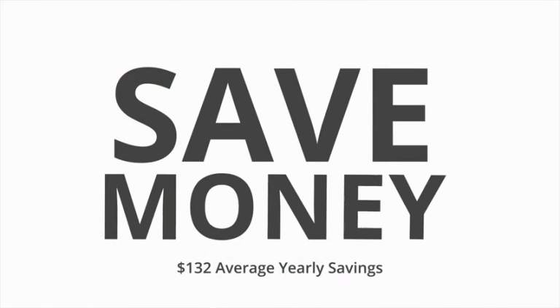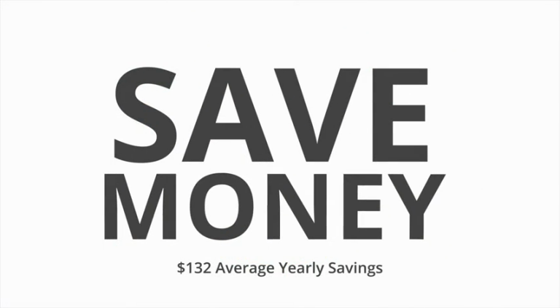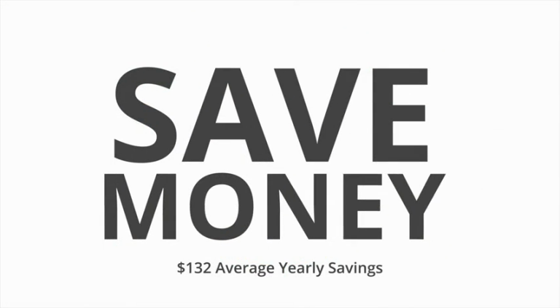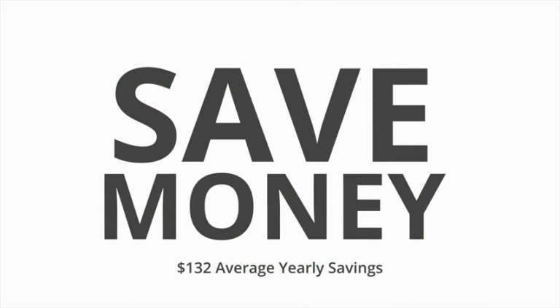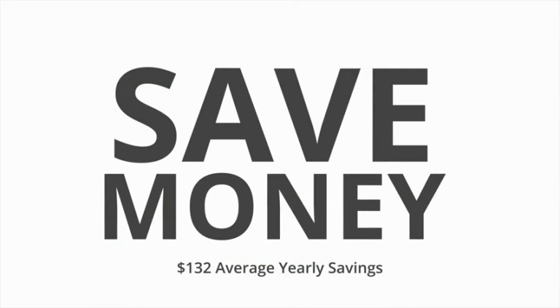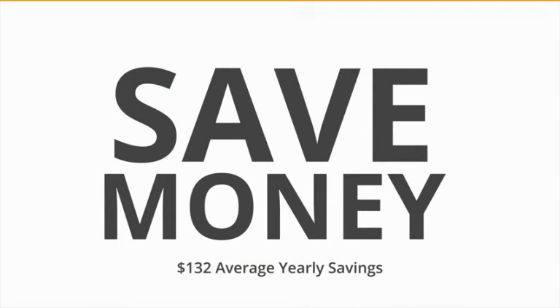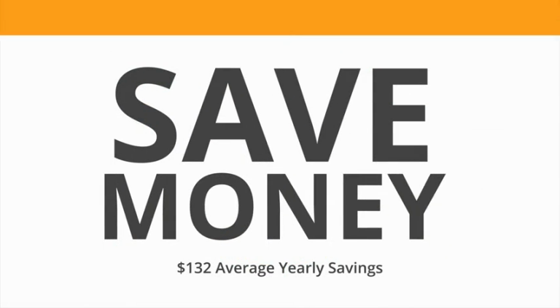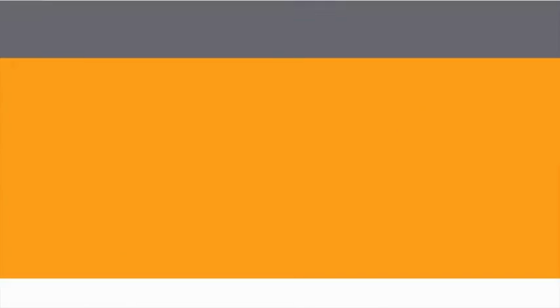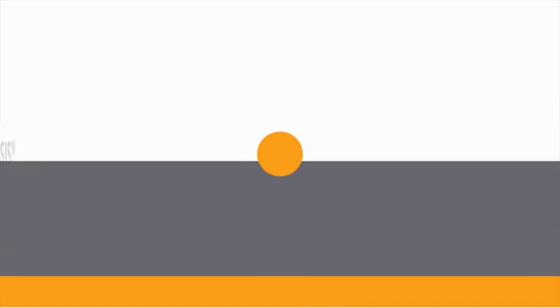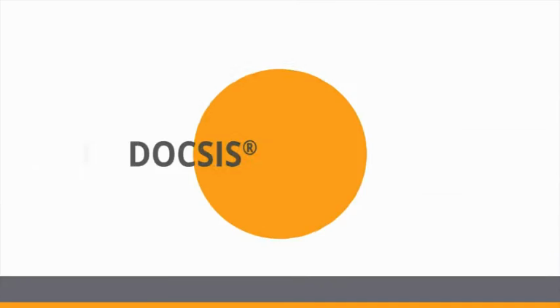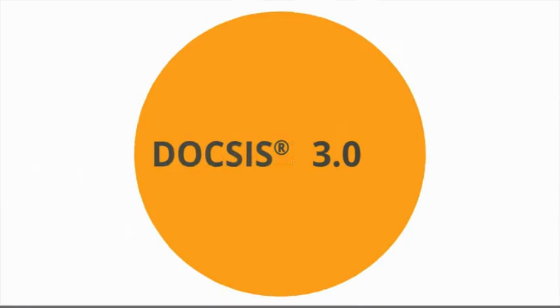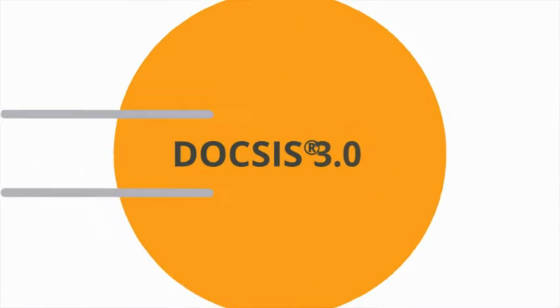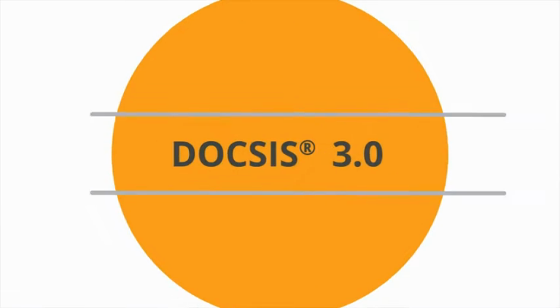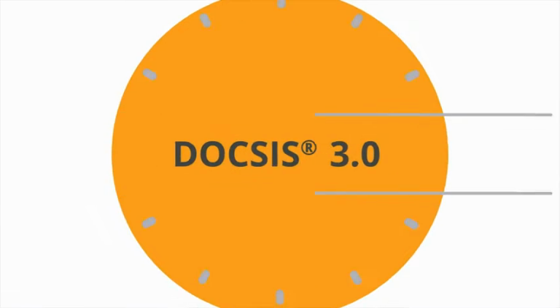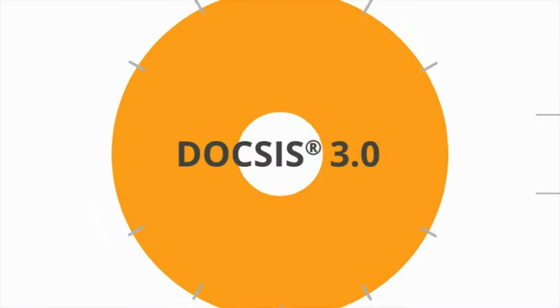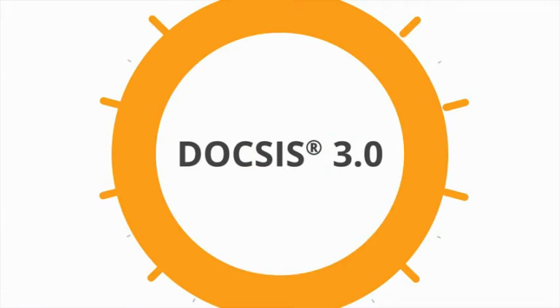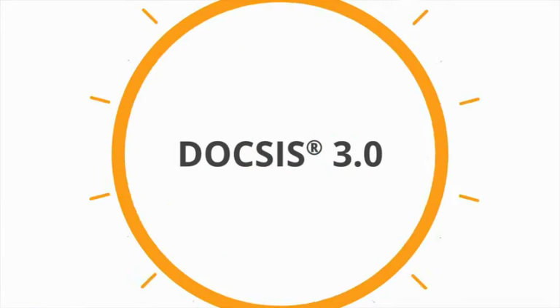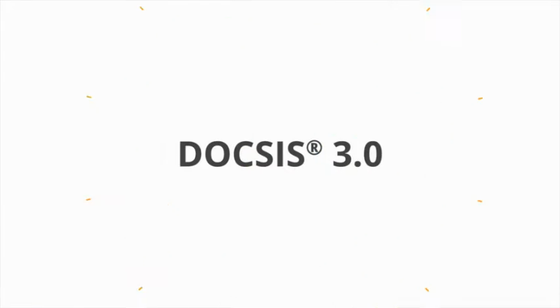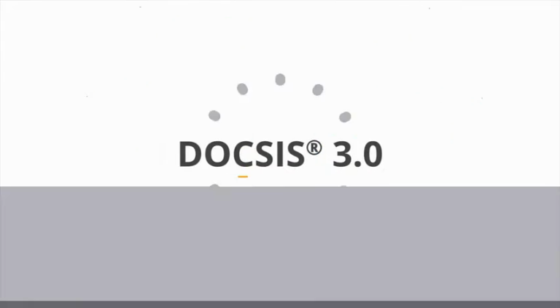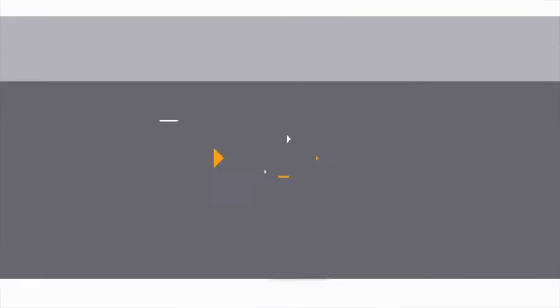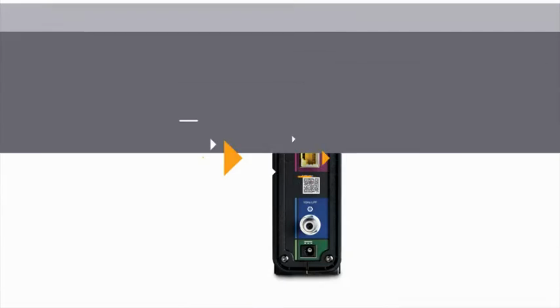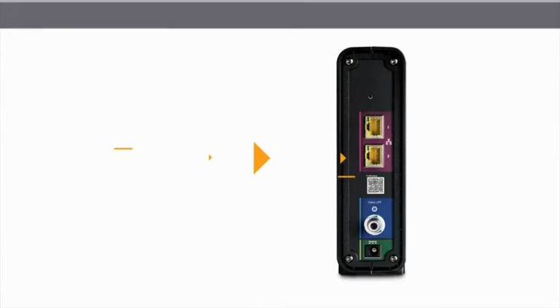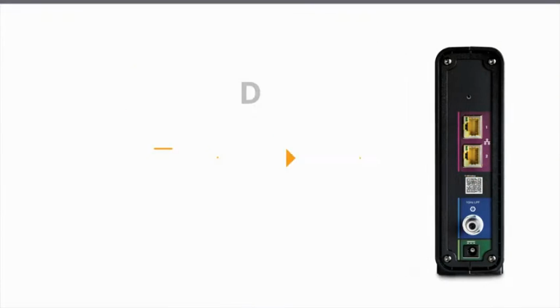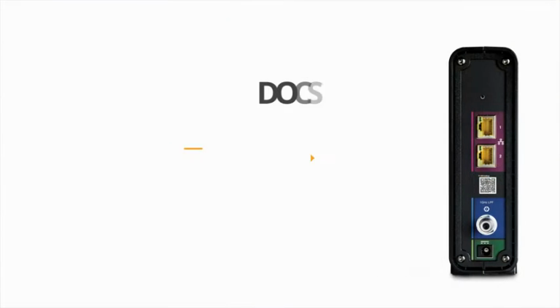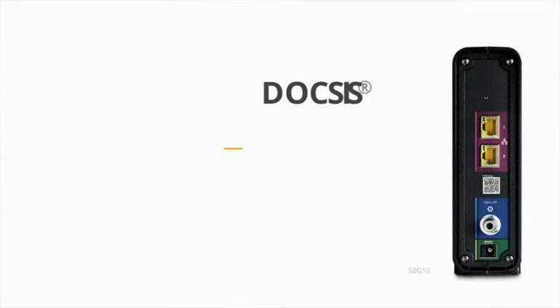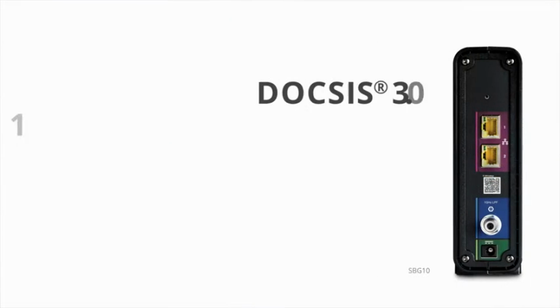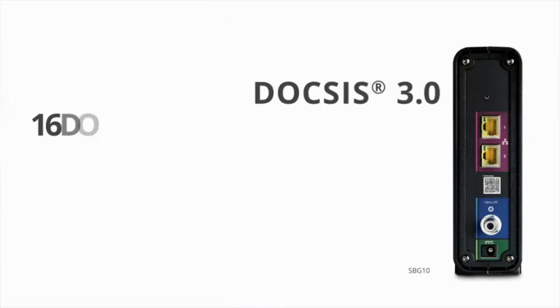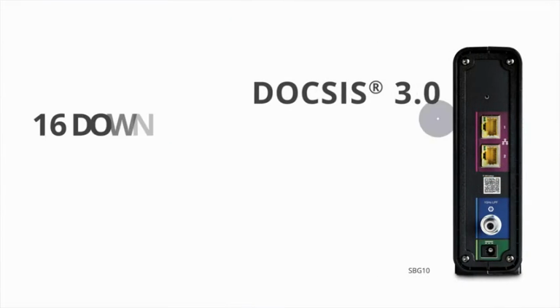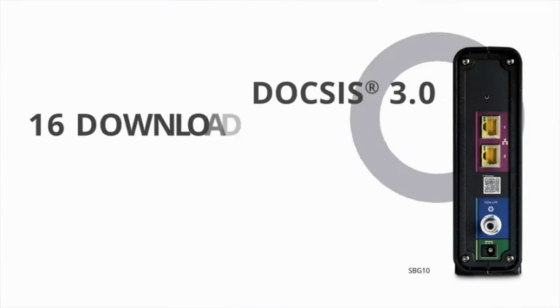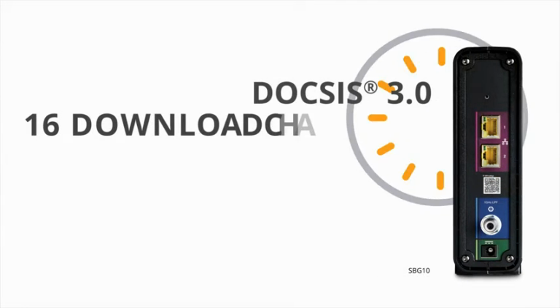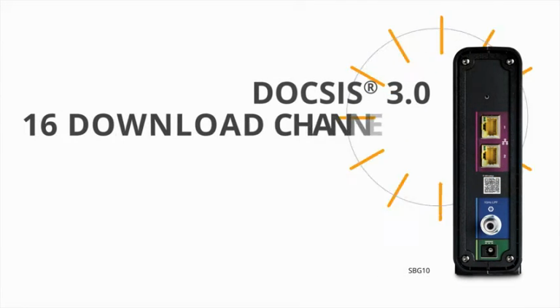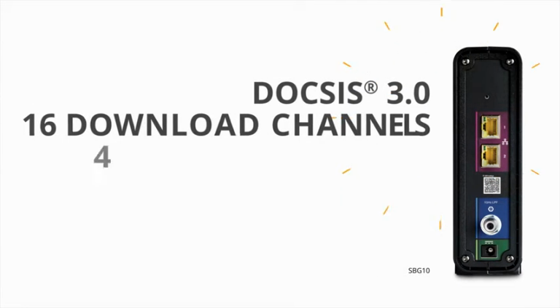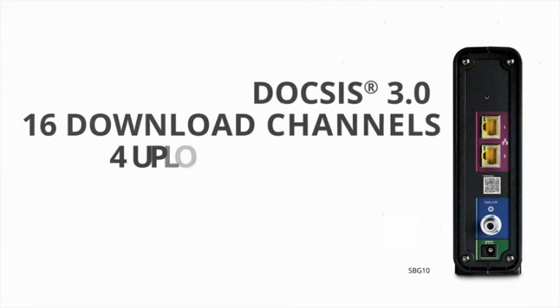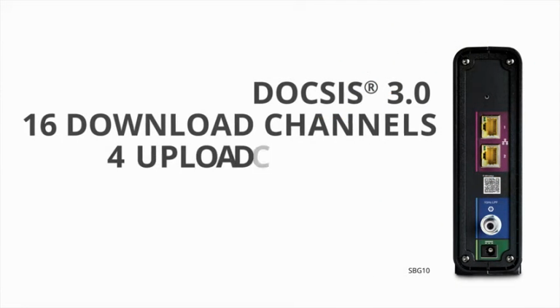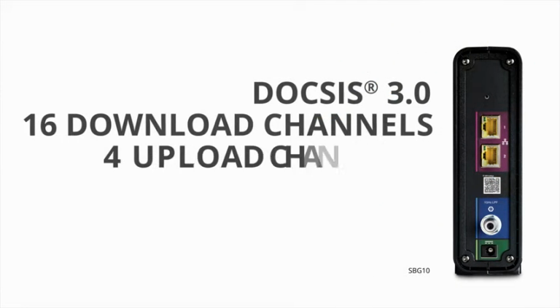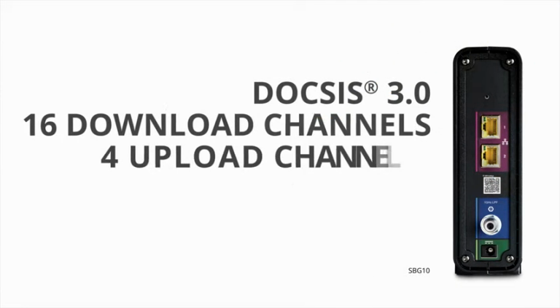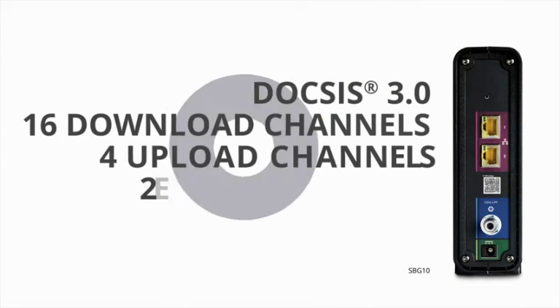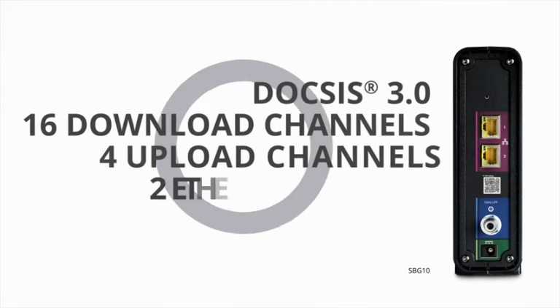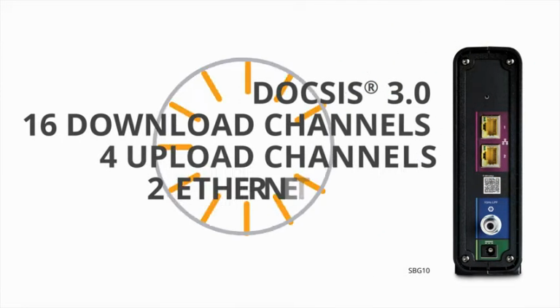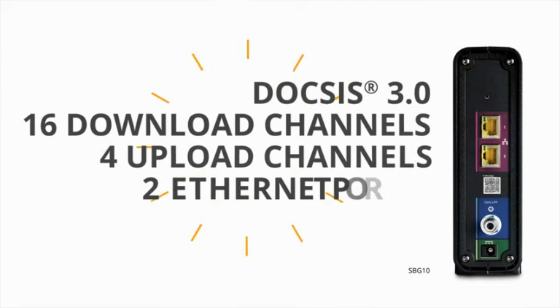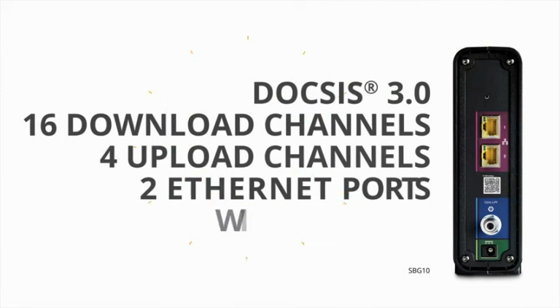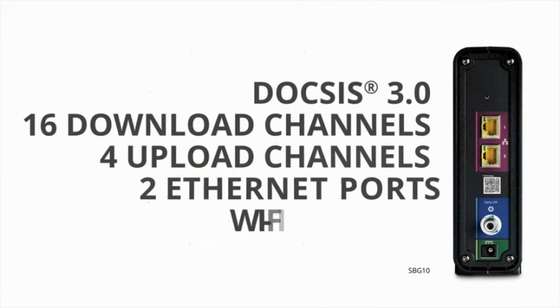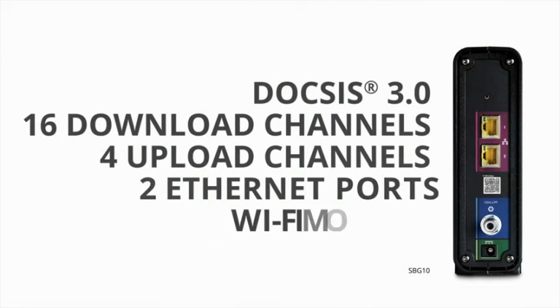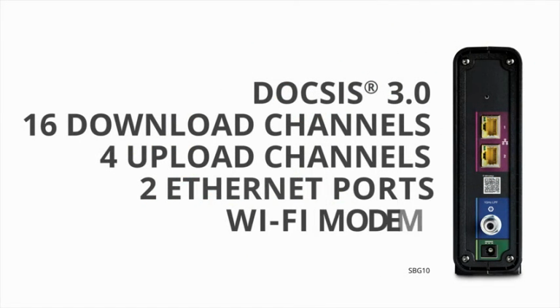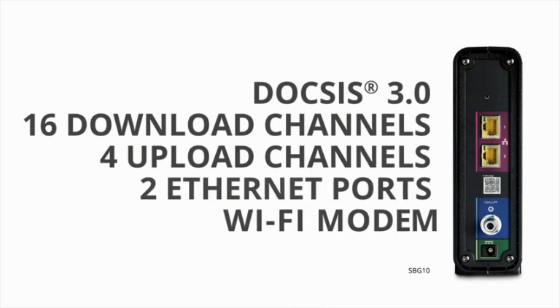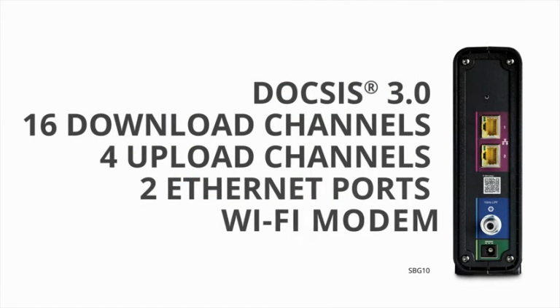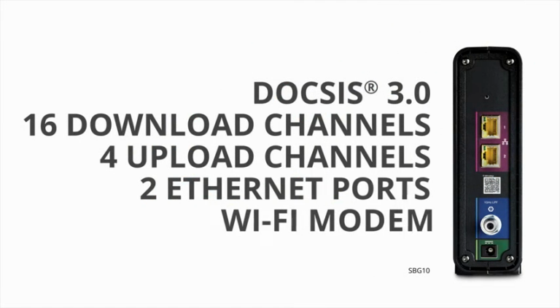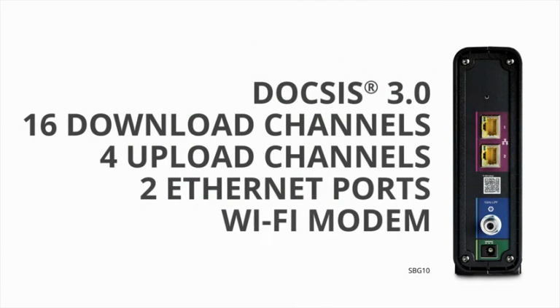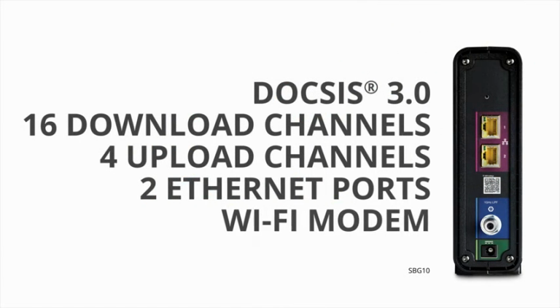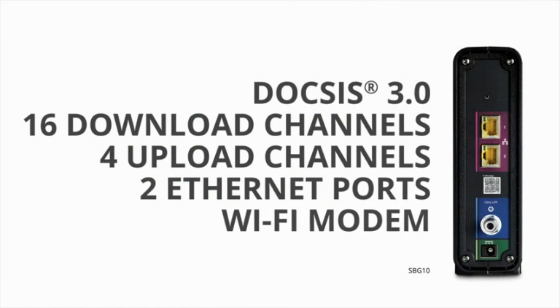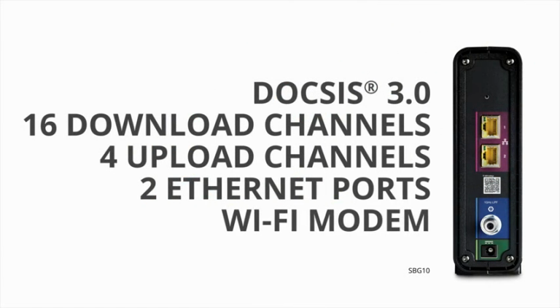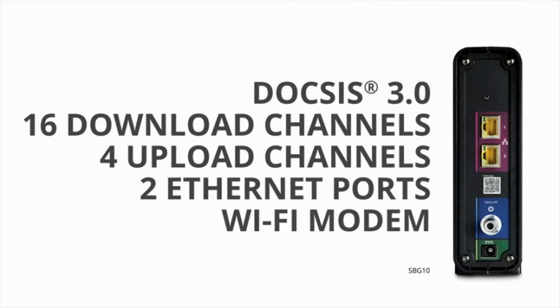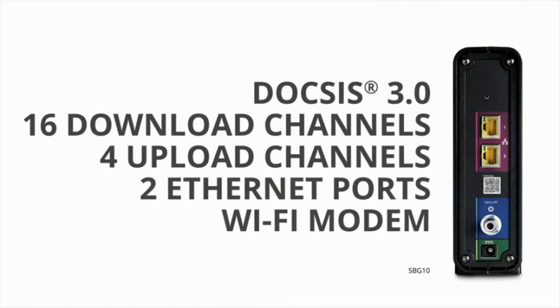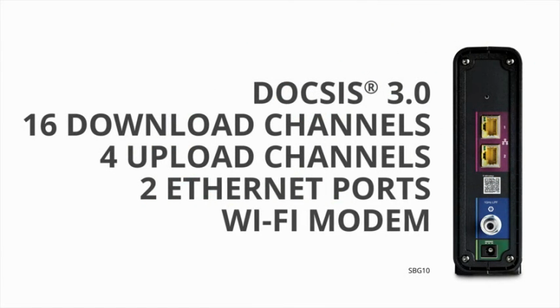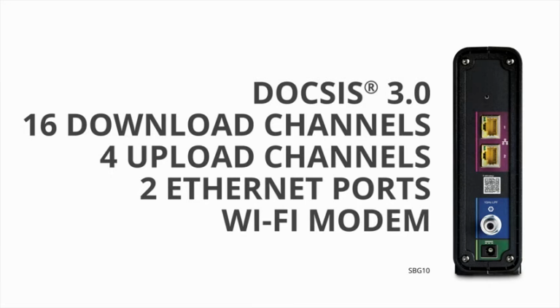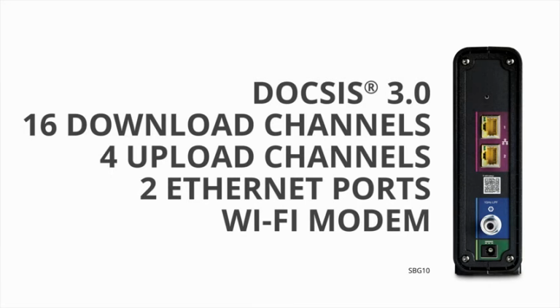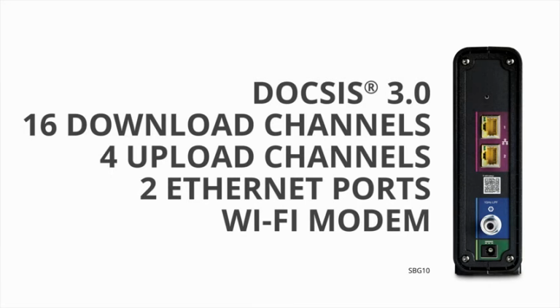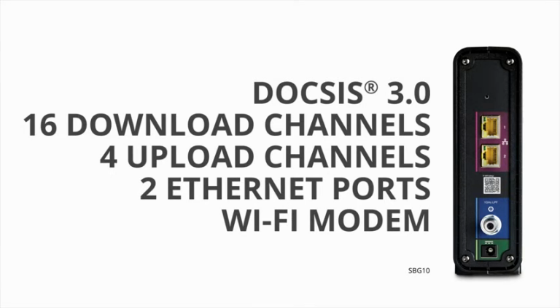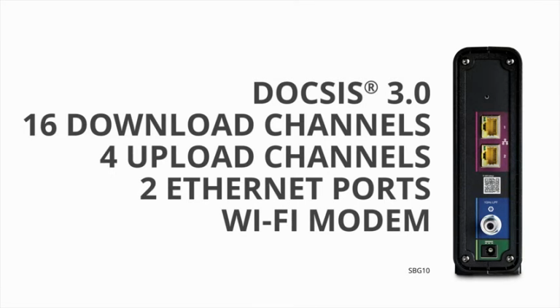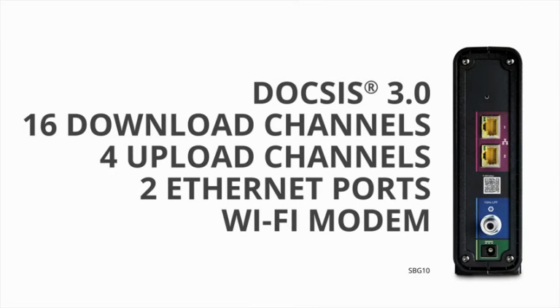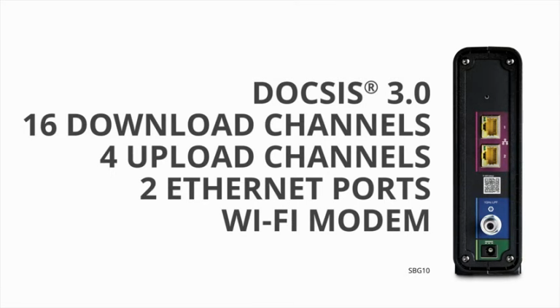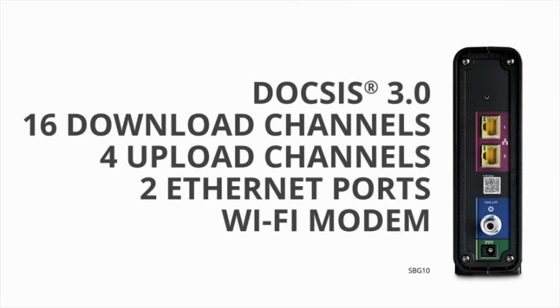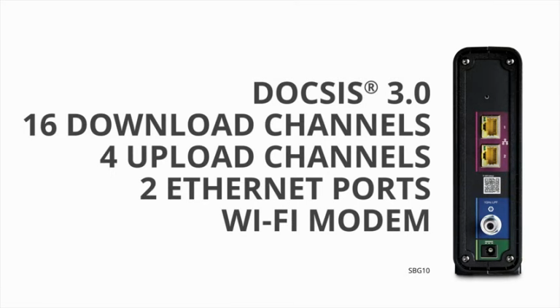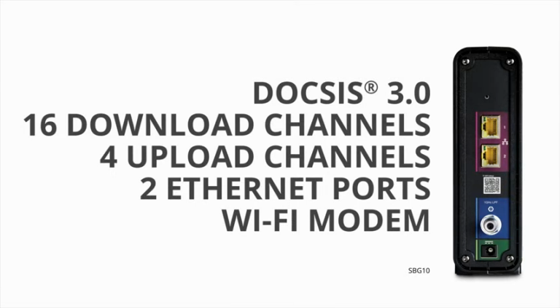It's DOCSIS 3.0 with 16 download channels, 4 upload channels, and 2 1 Gigabit Ethernet ports.